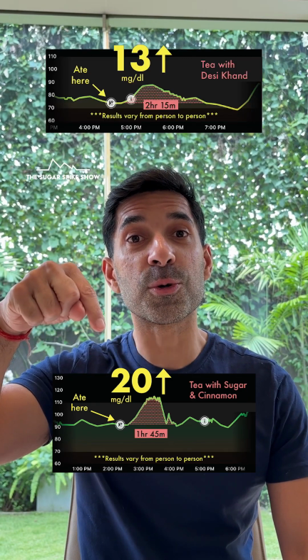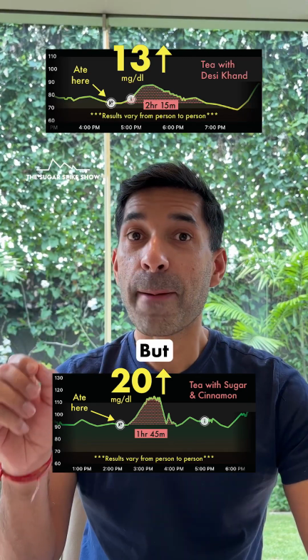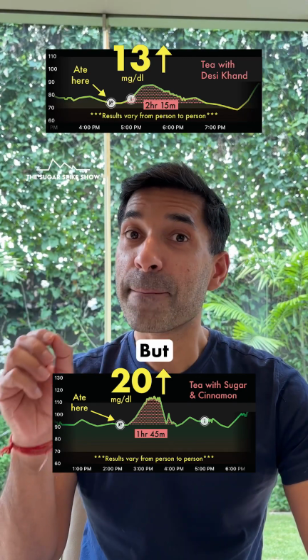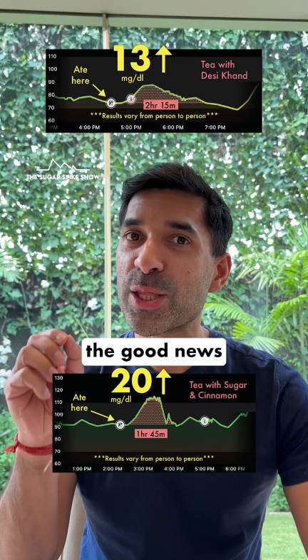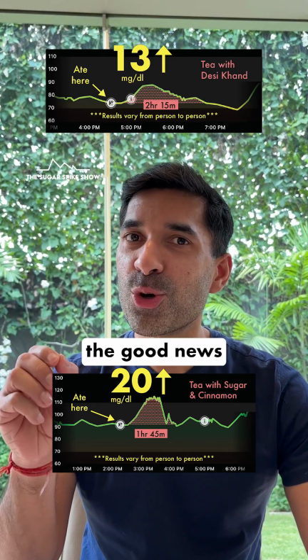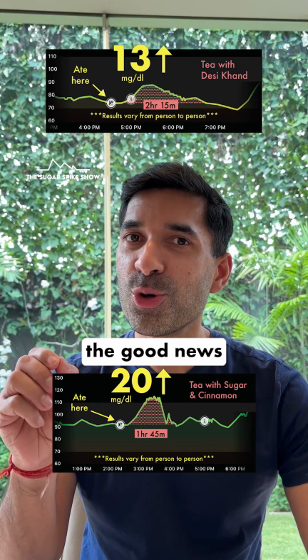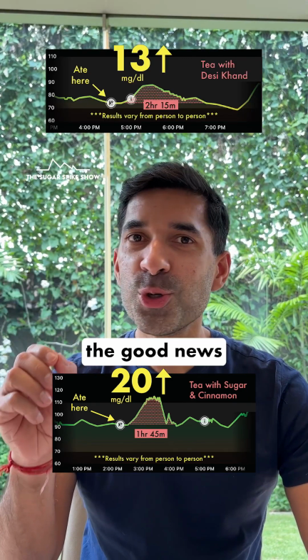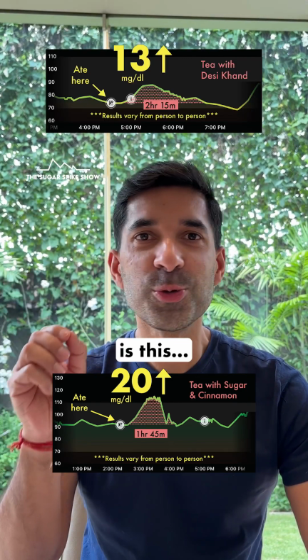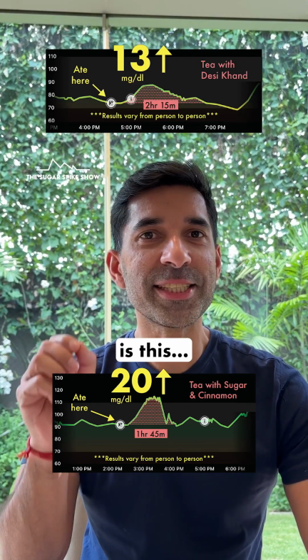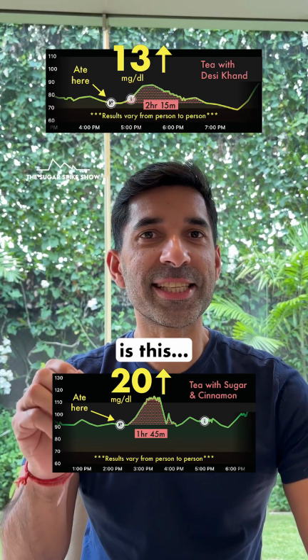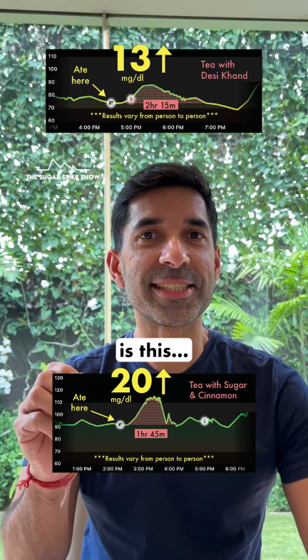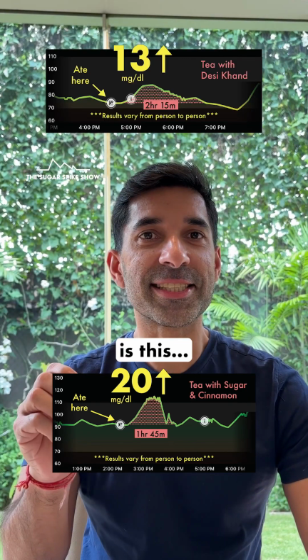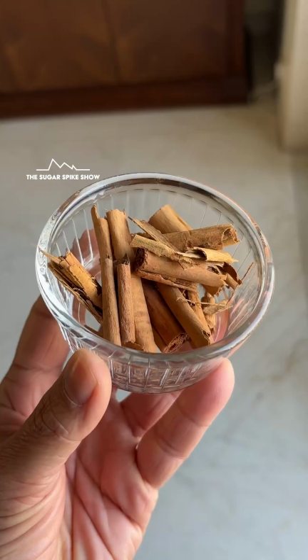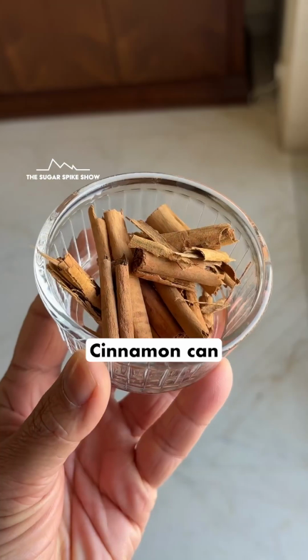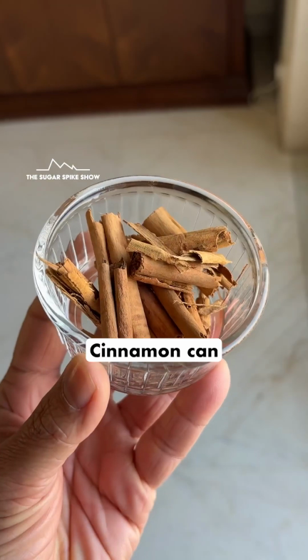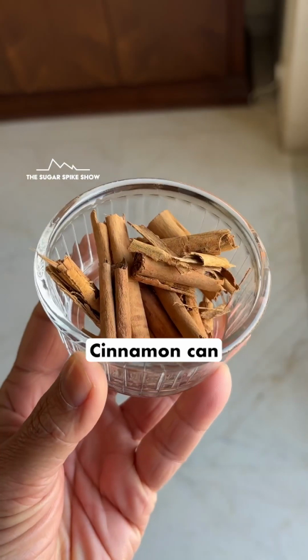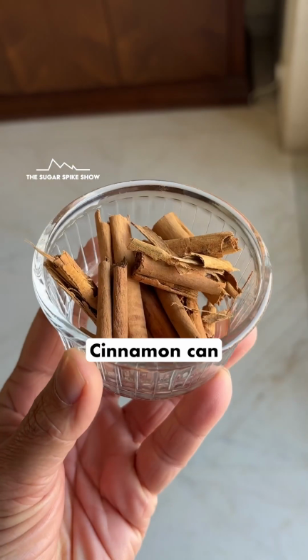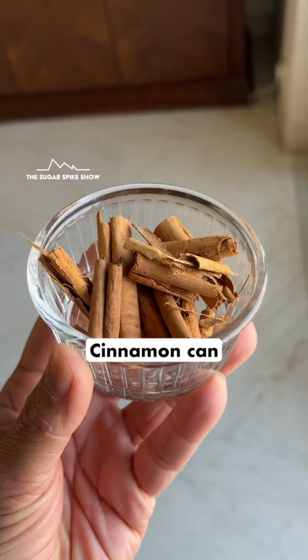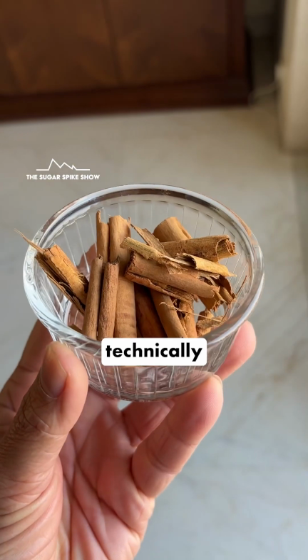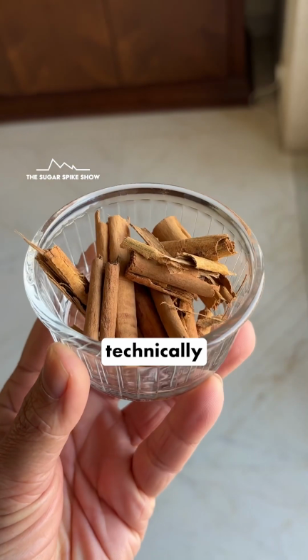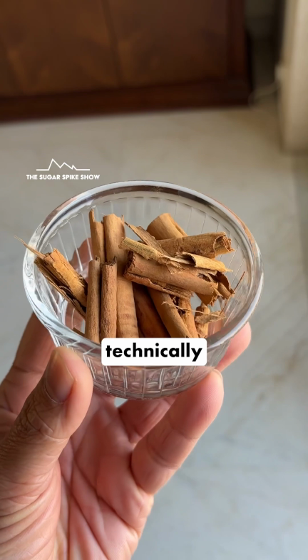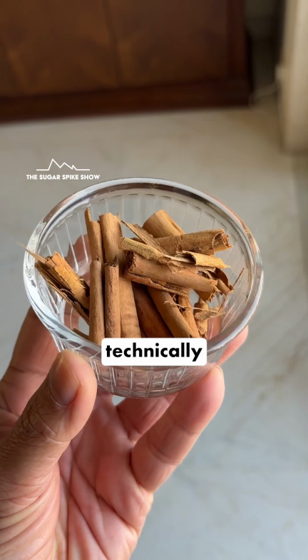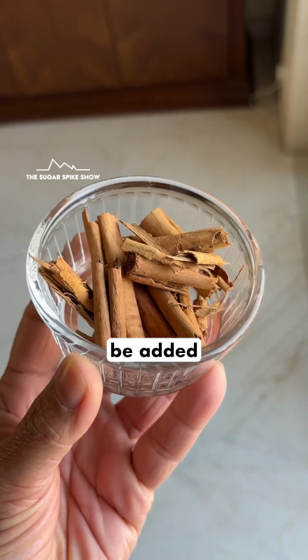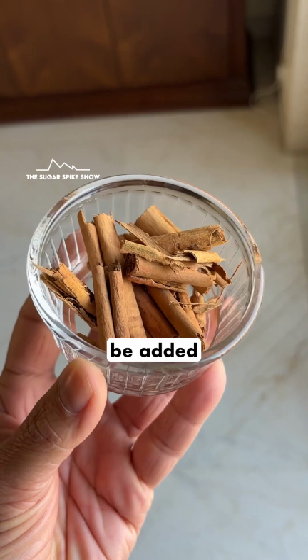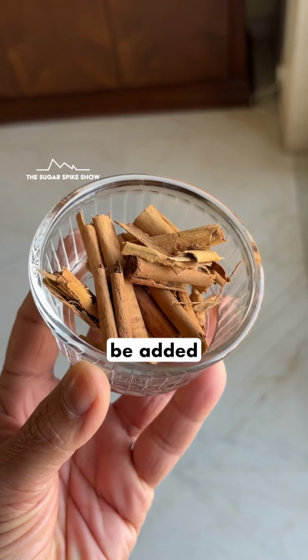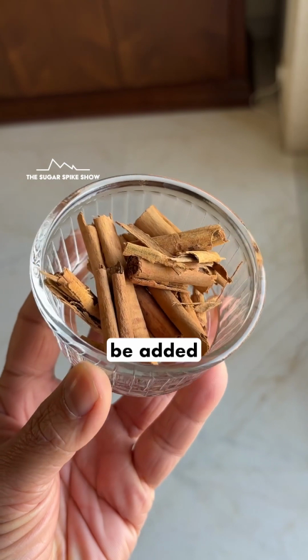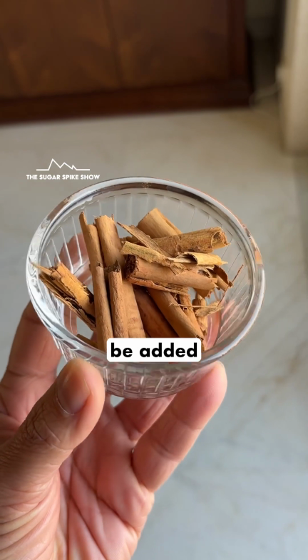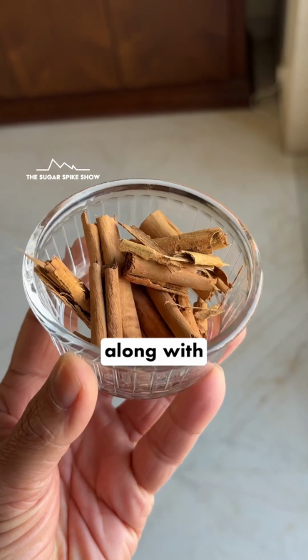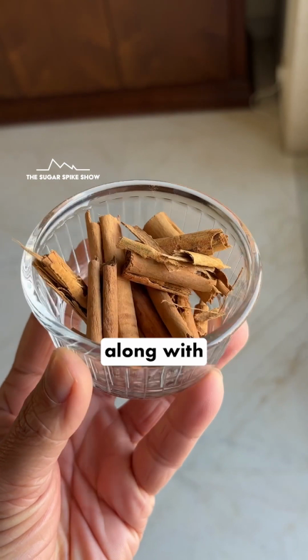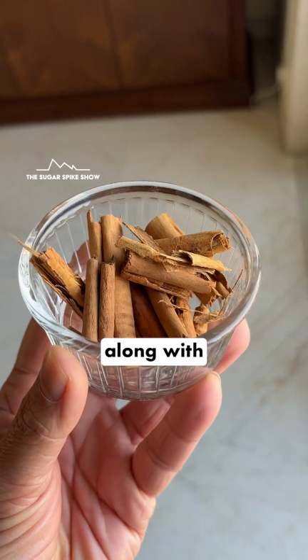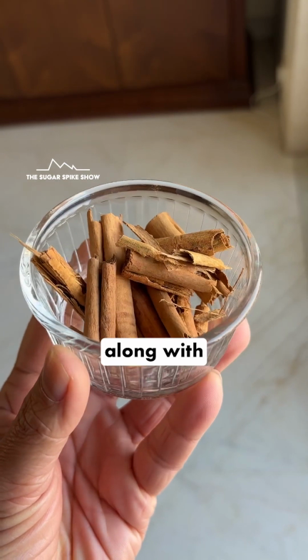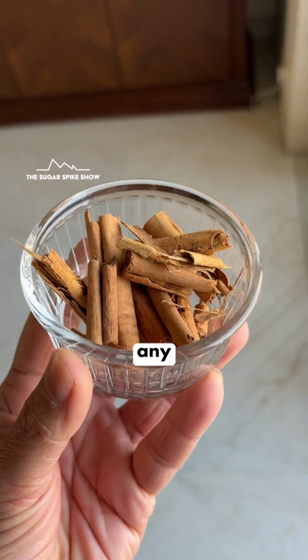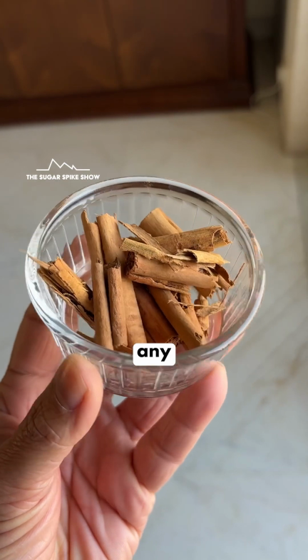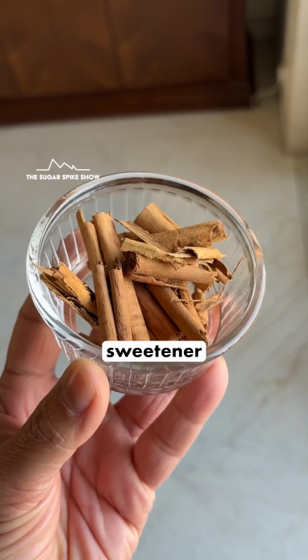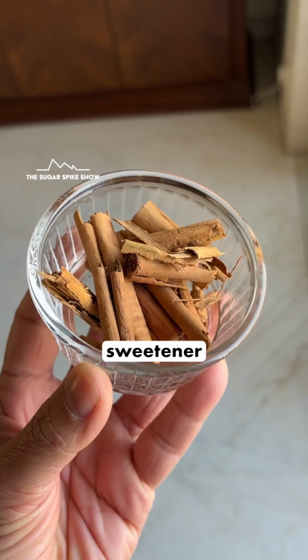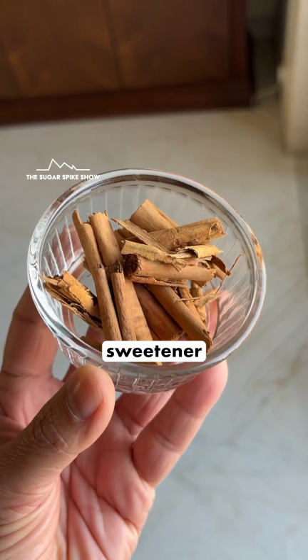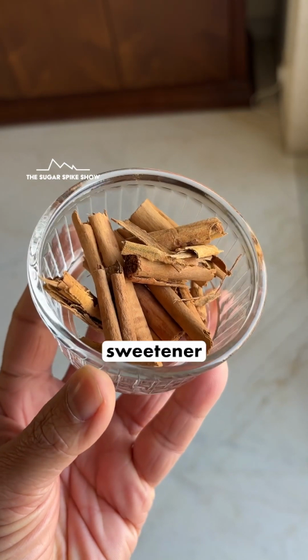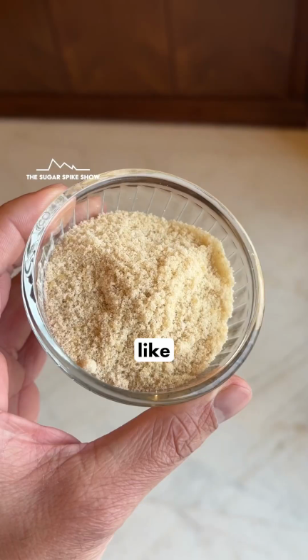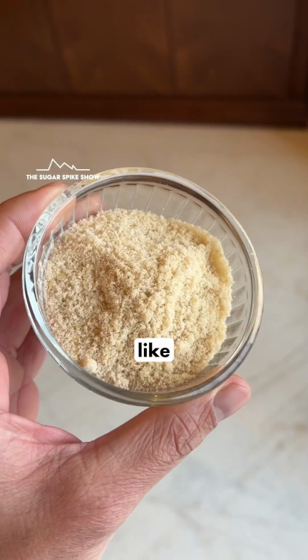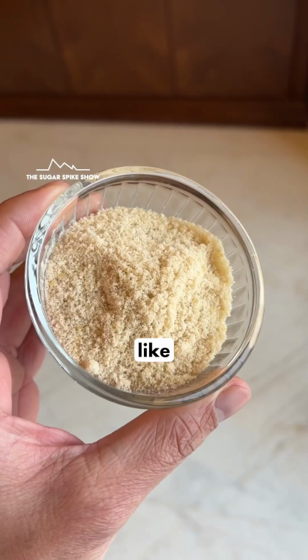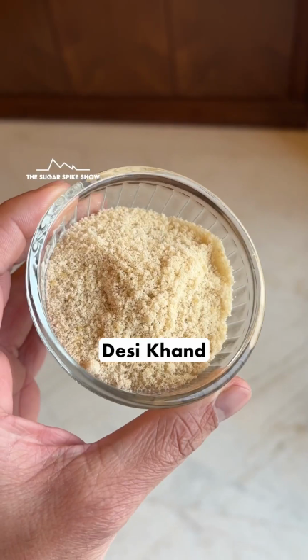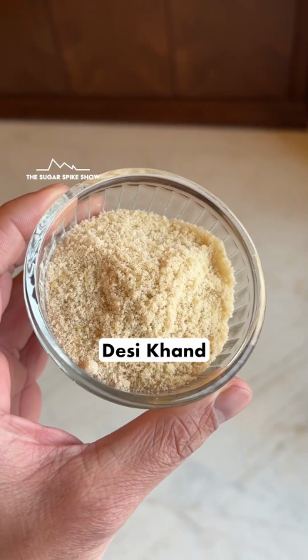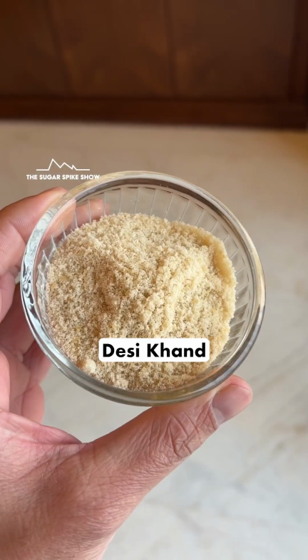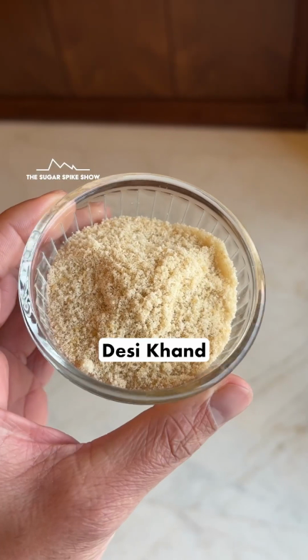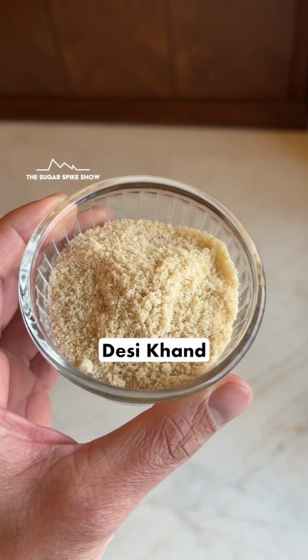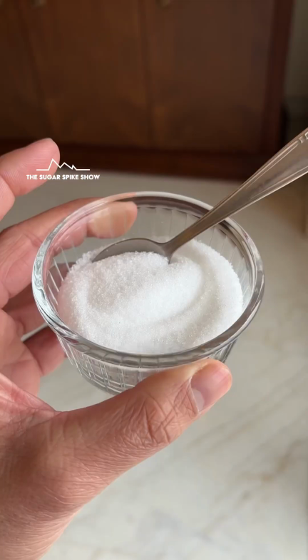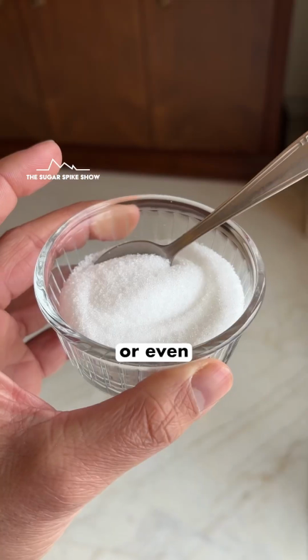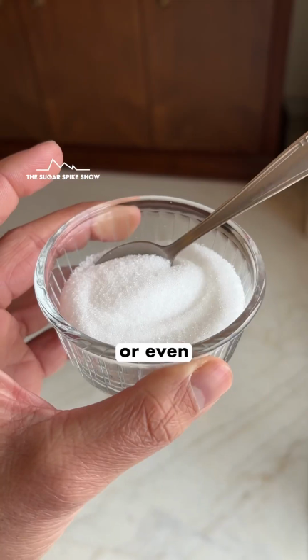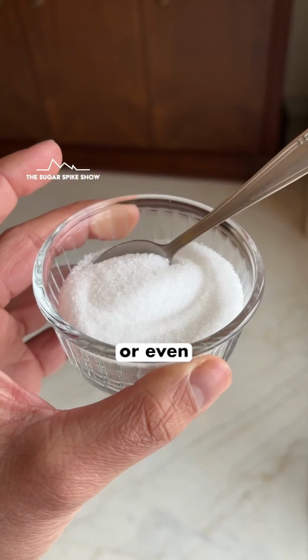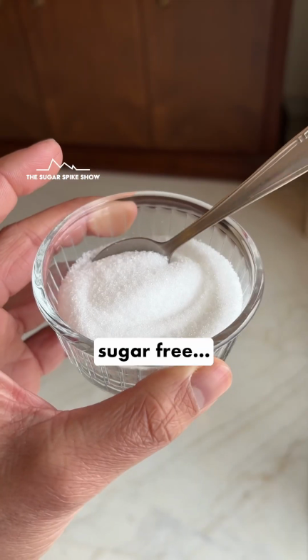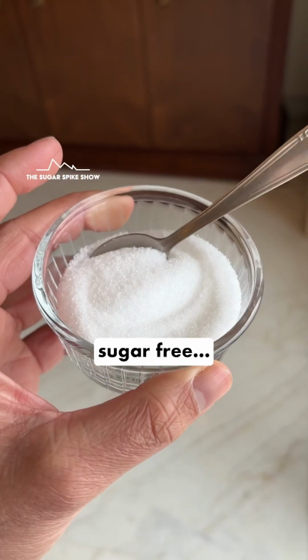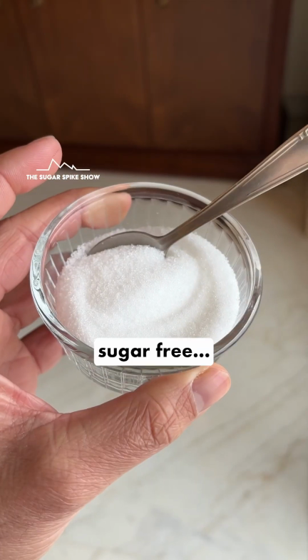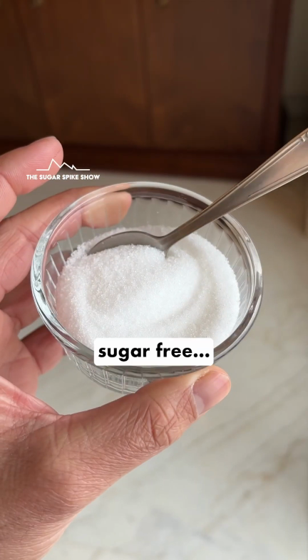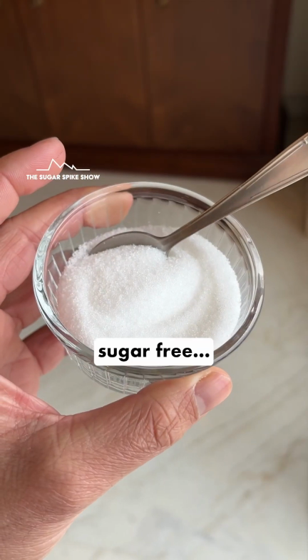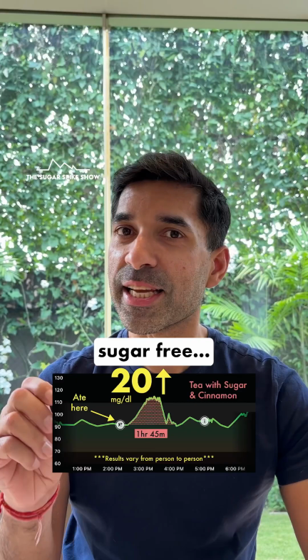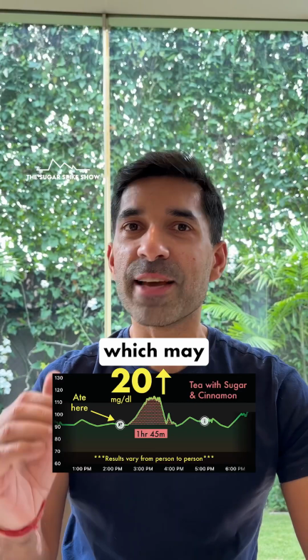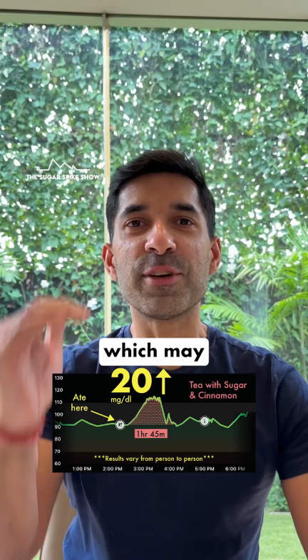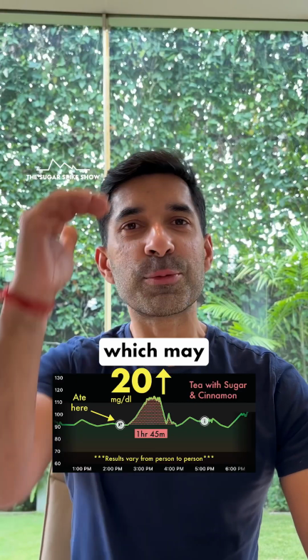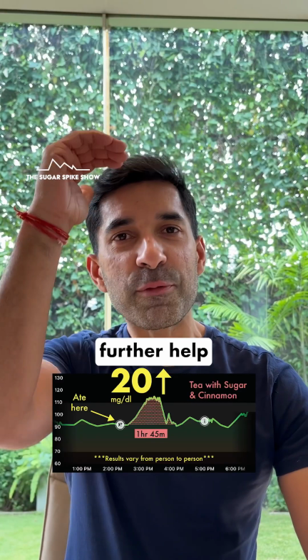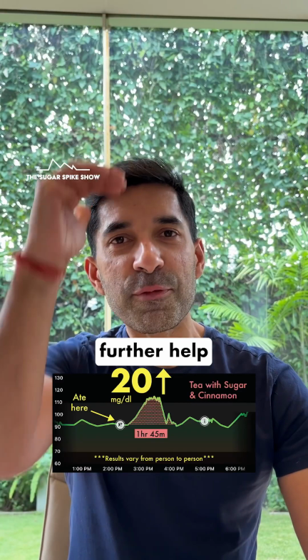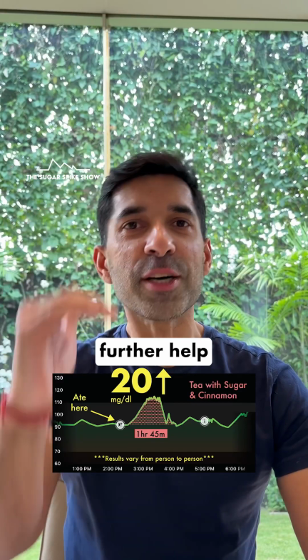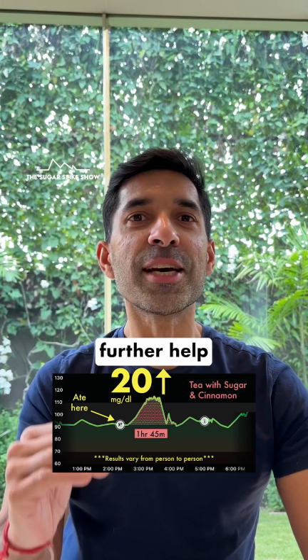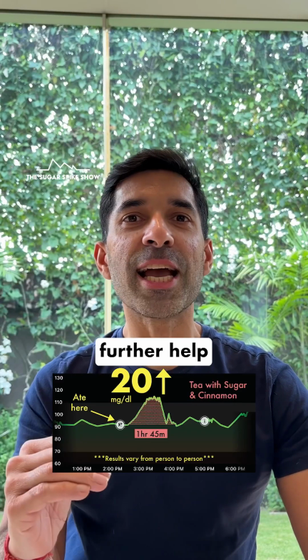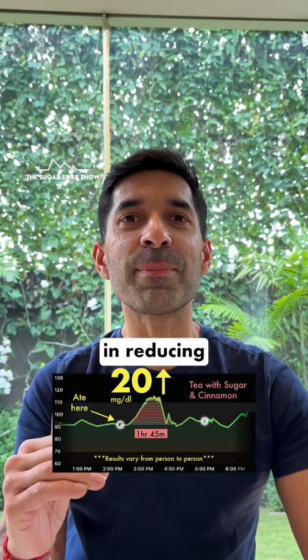But the good news is this: cinnamon can technically be added along with any sweetener — like desi khand or even sugar-free — which may further help in reducing blood sugar levels.